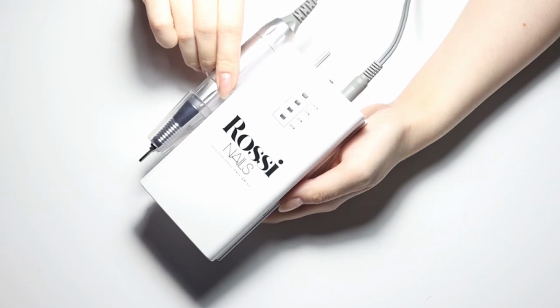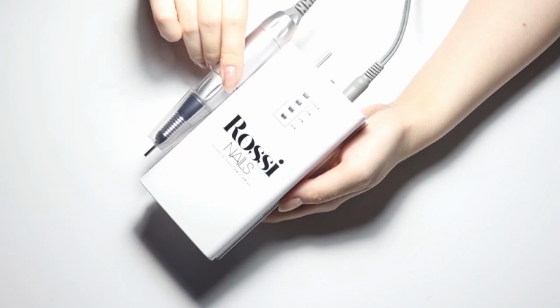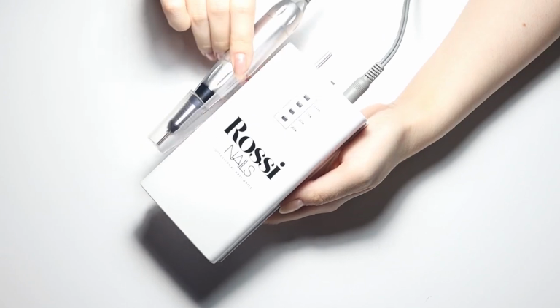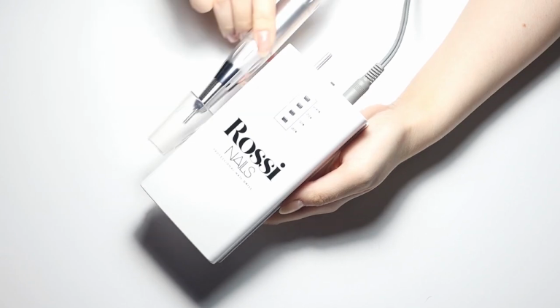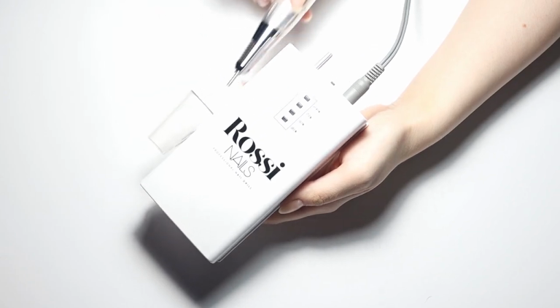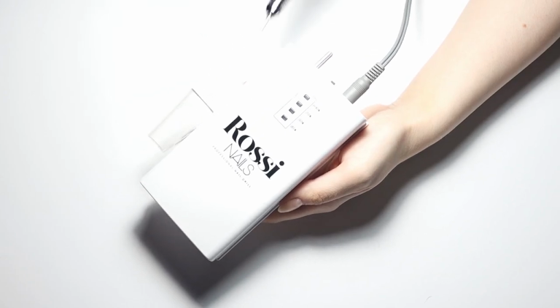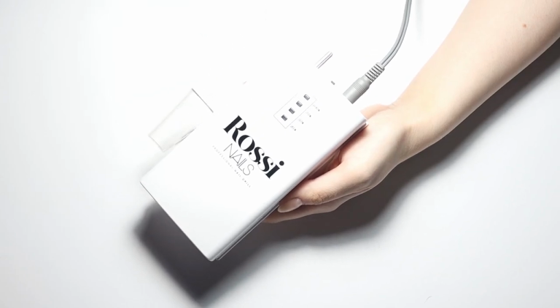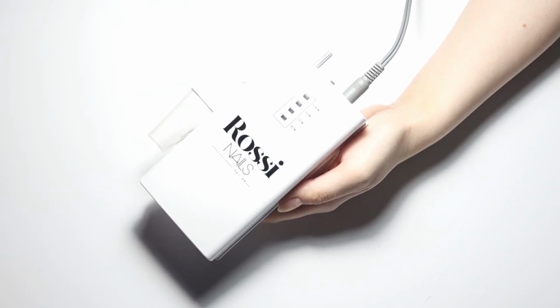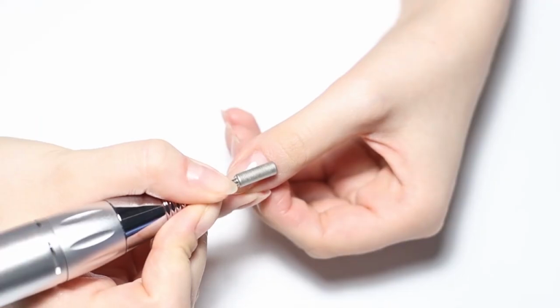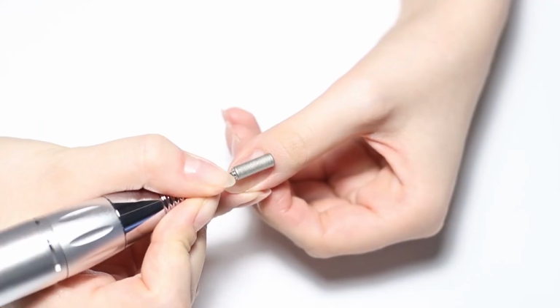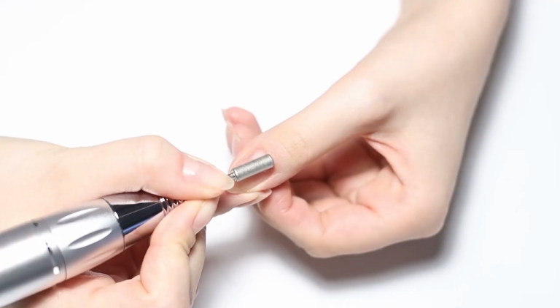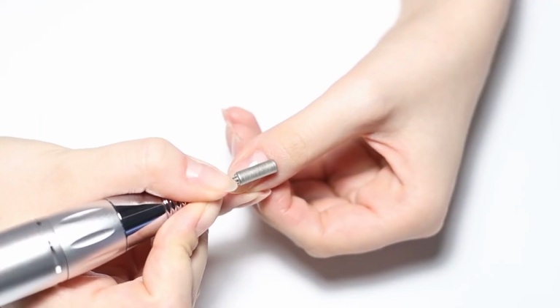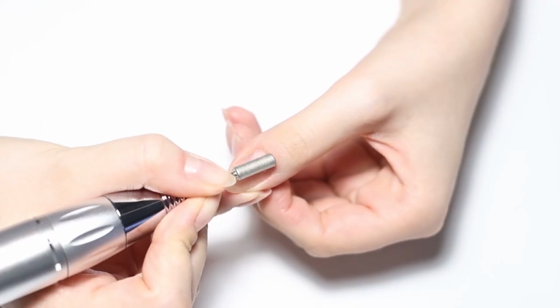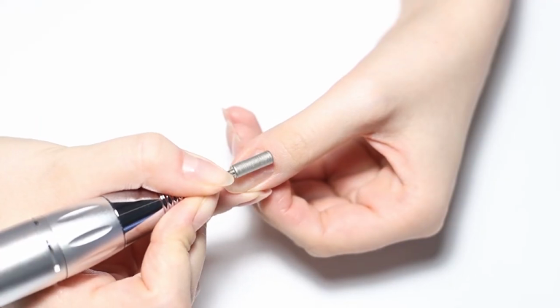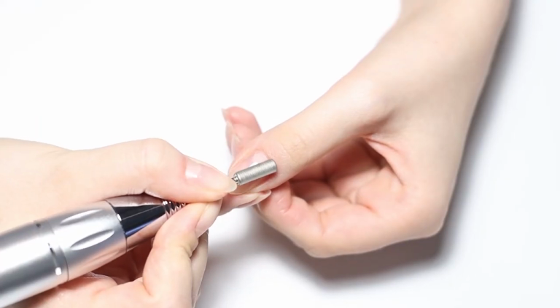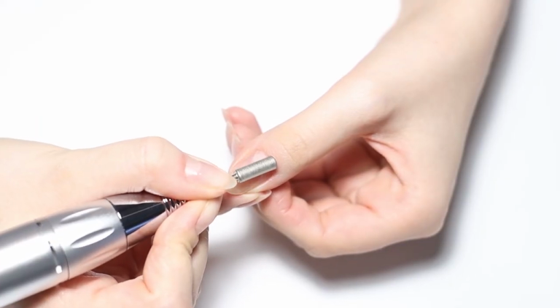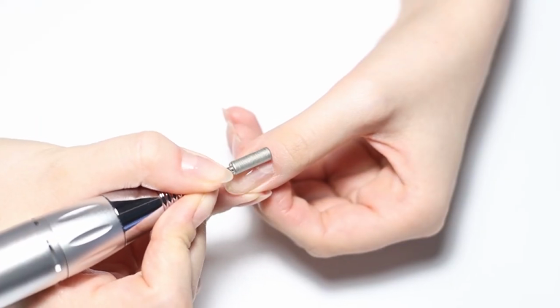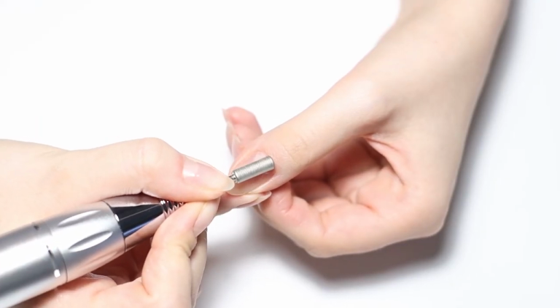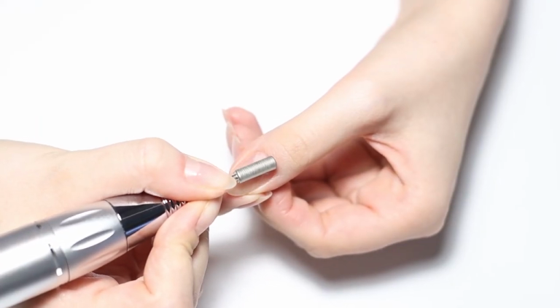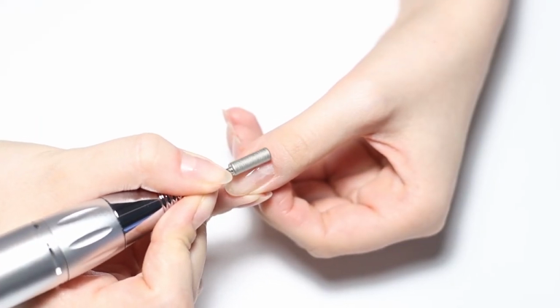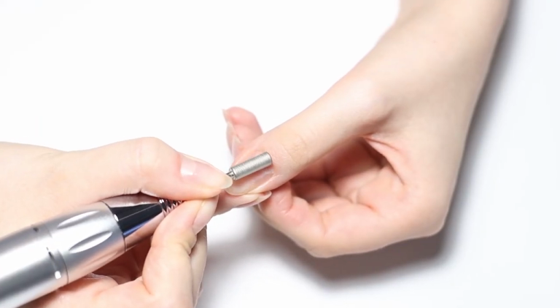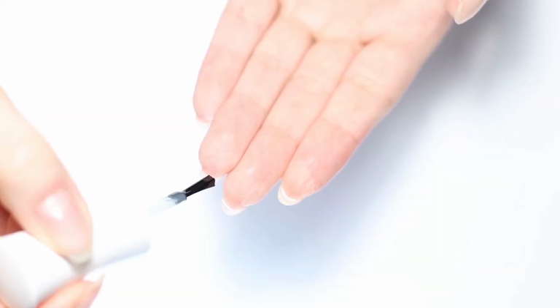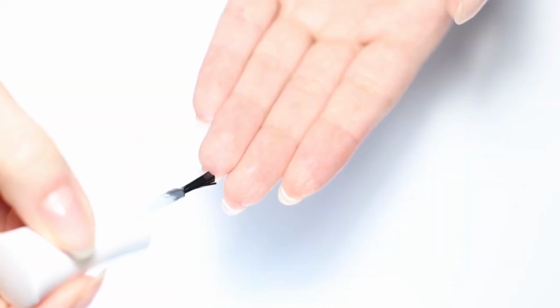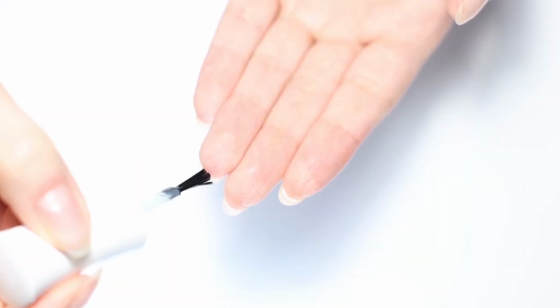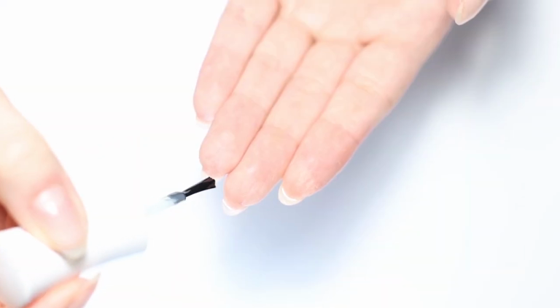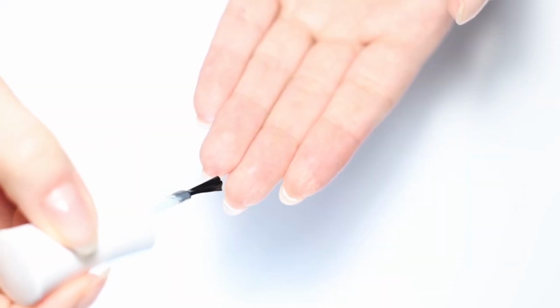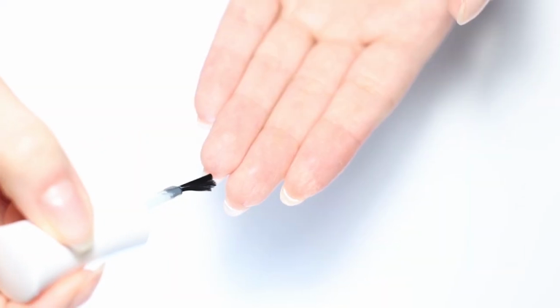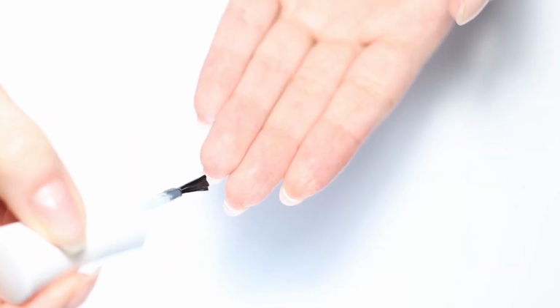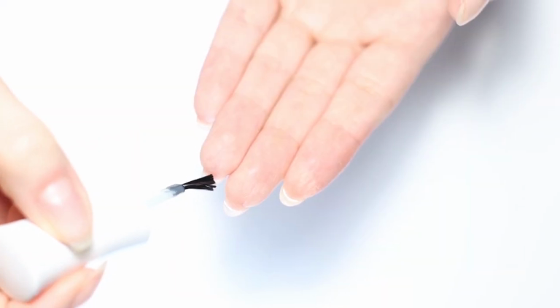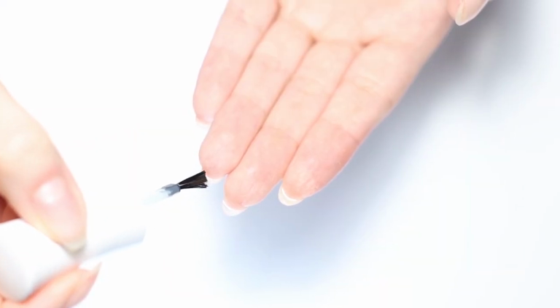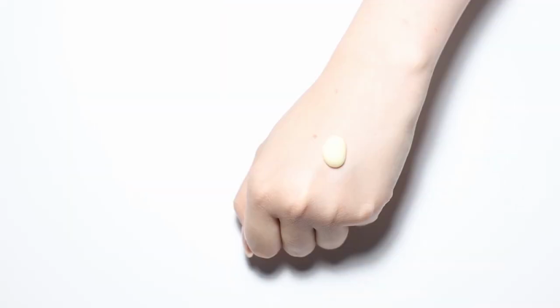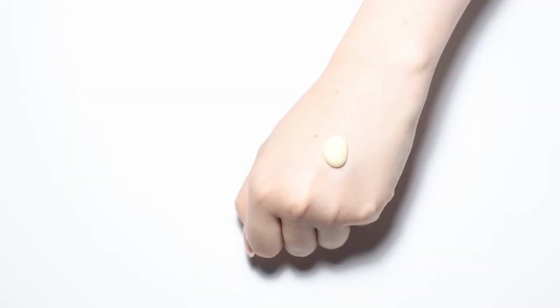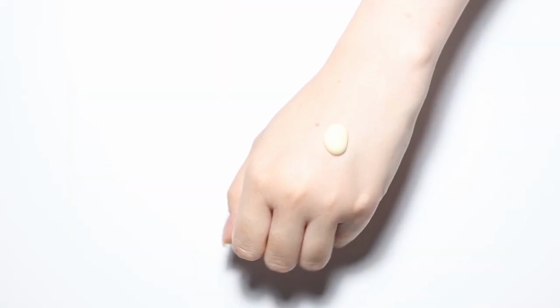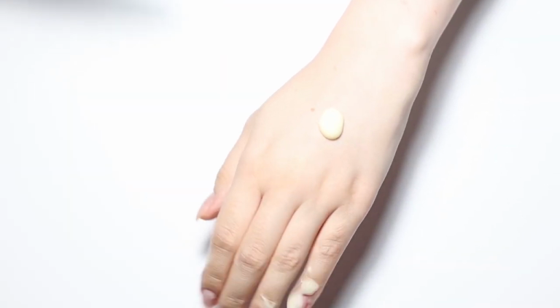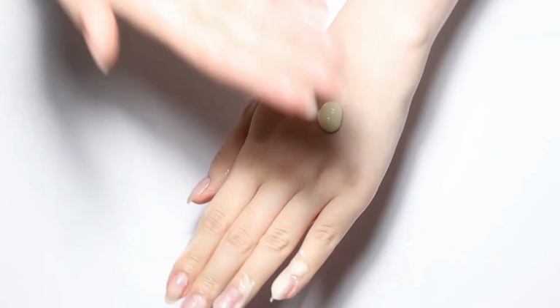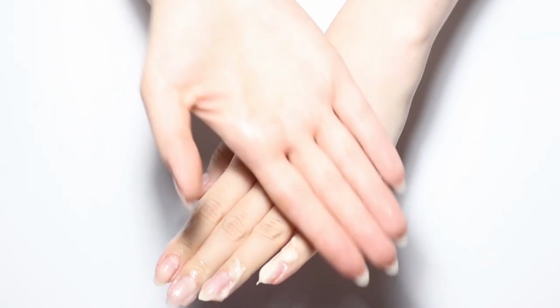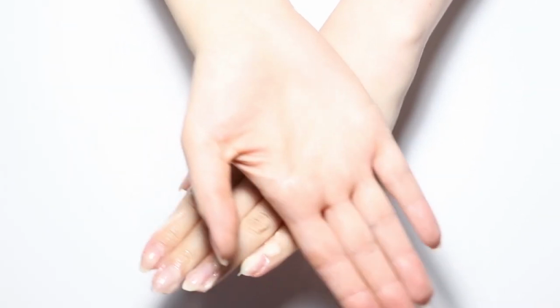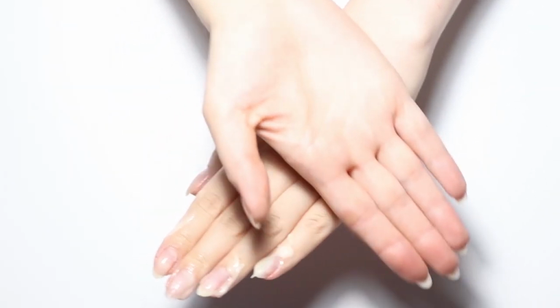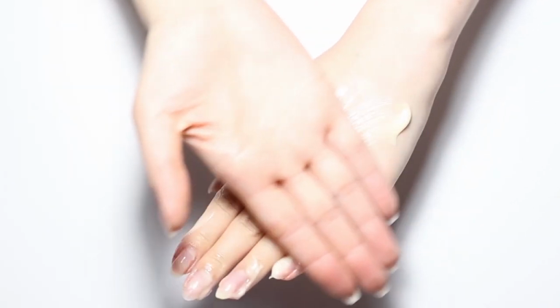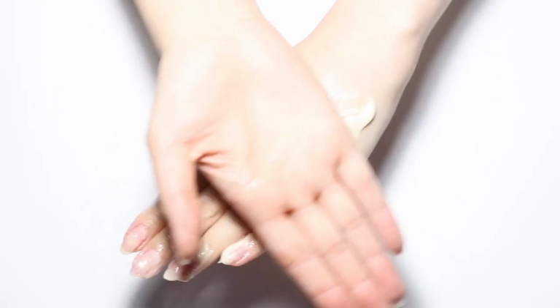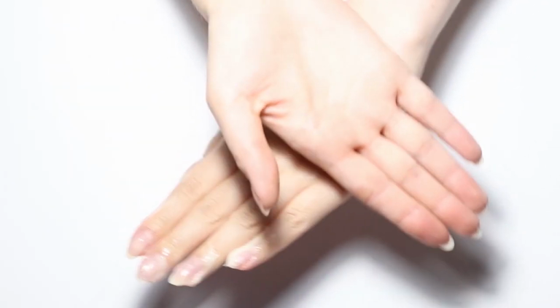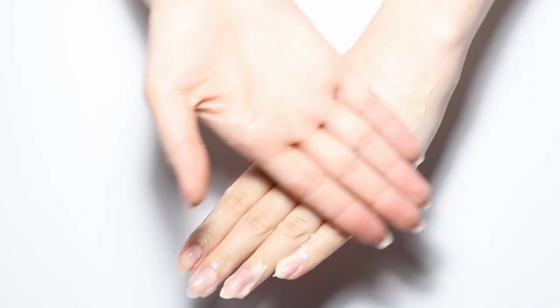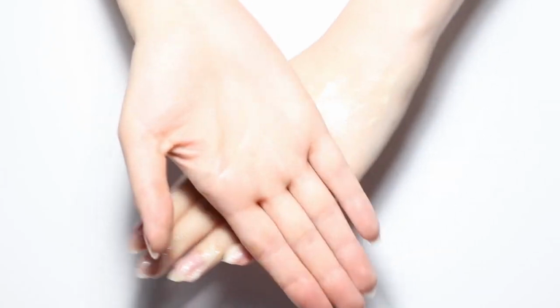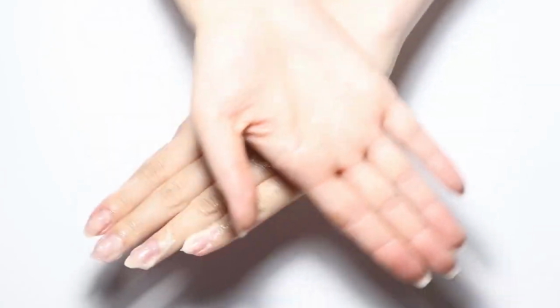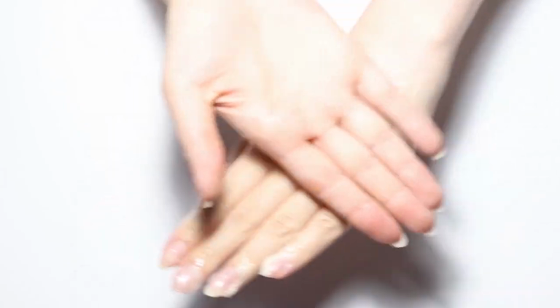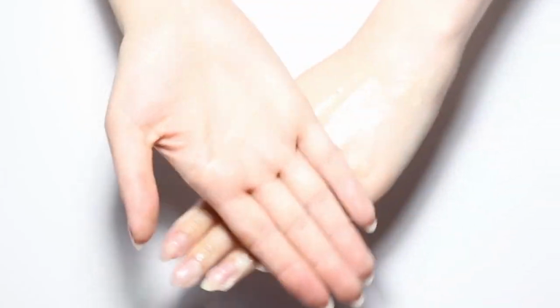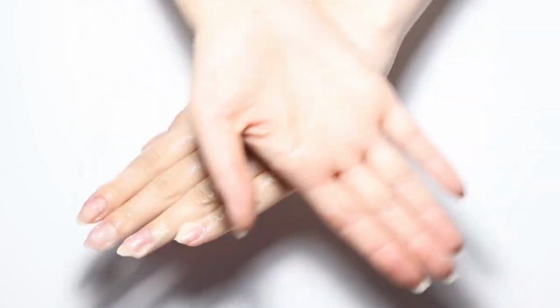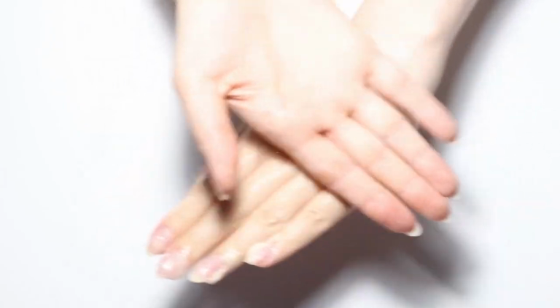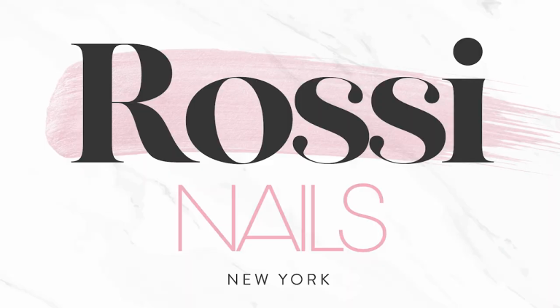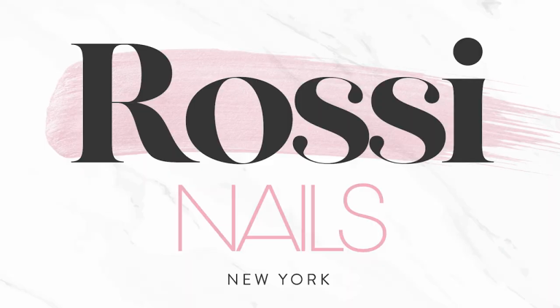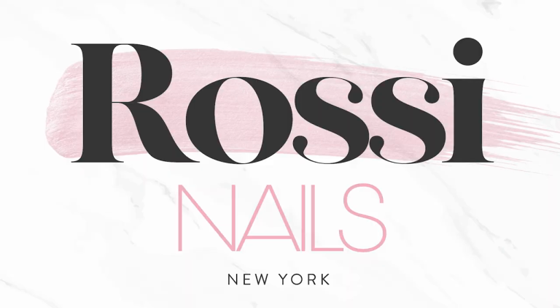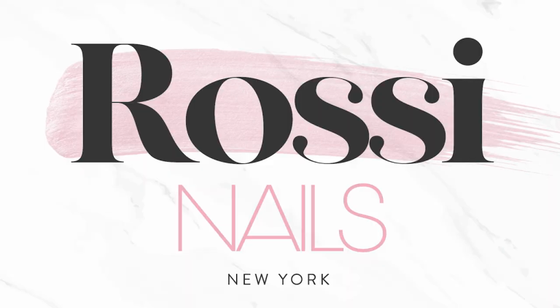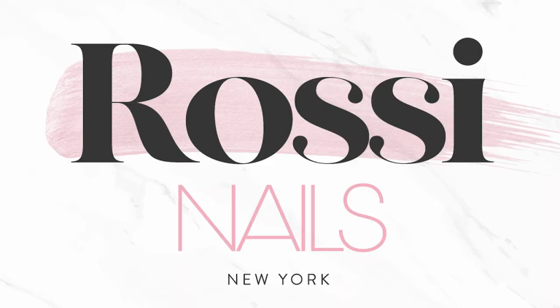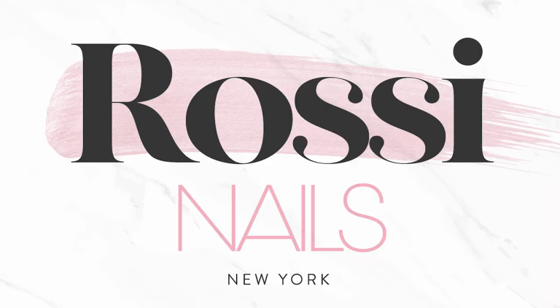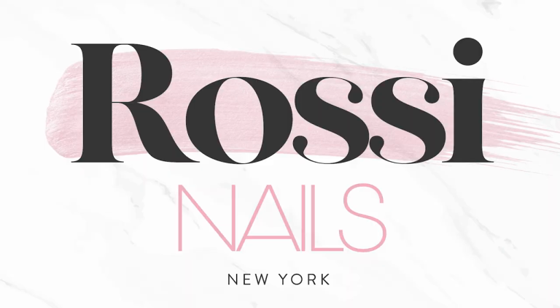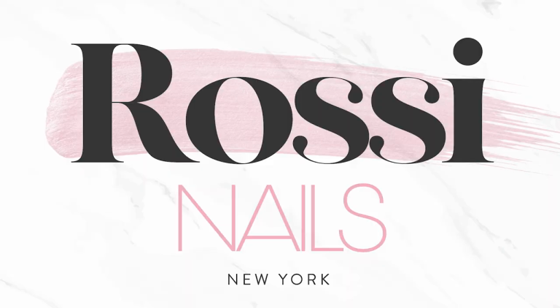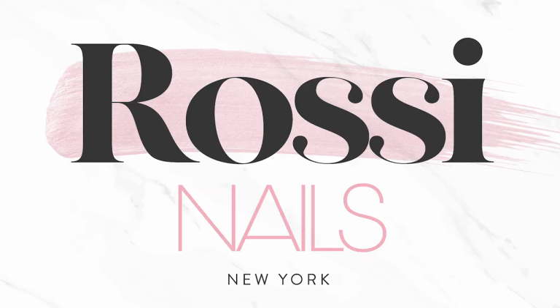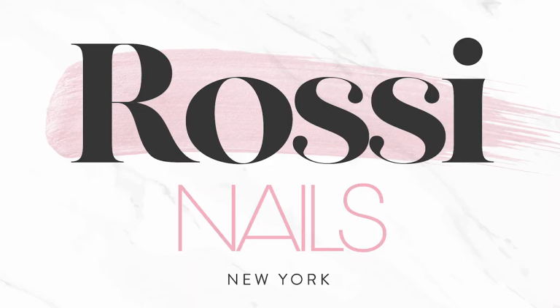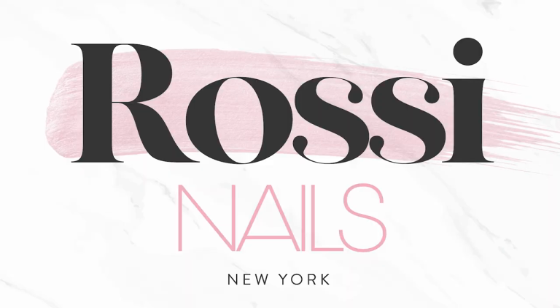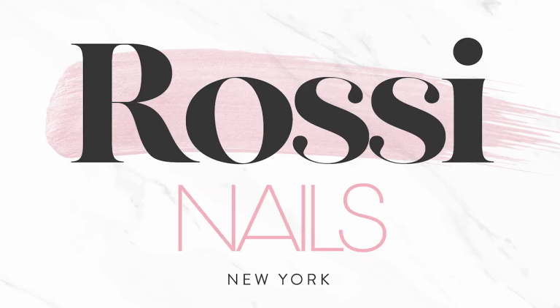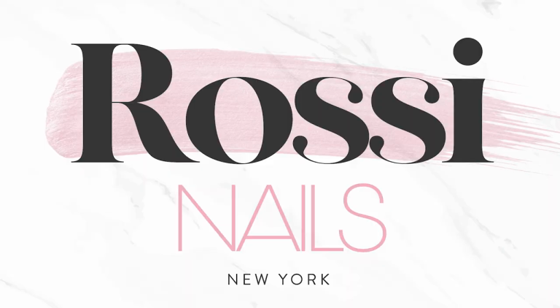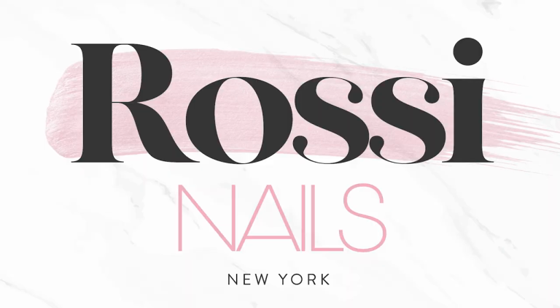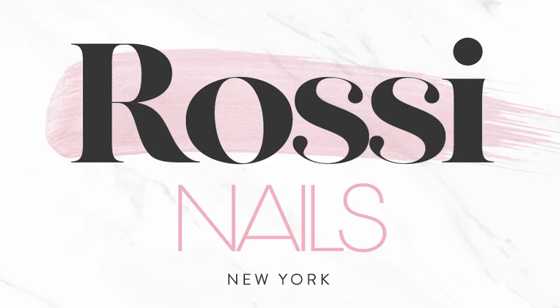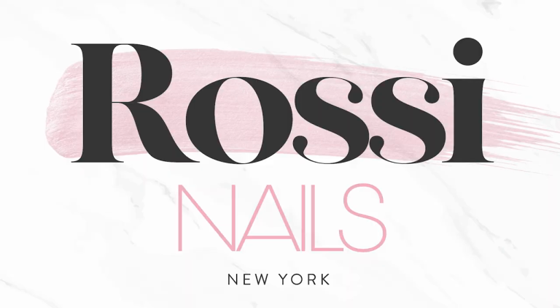Hi Rossi babes! Welcome back to our channel. In this video, we will talk about how to take care of your cuticles at home and how to keep them looking awesome.